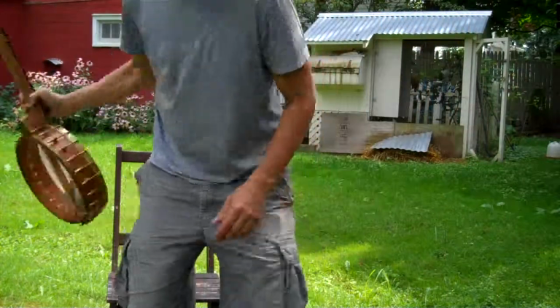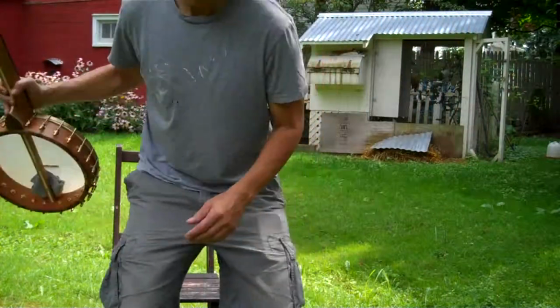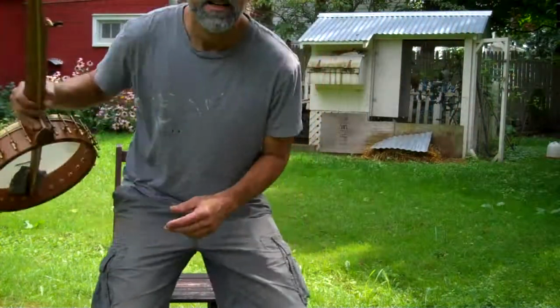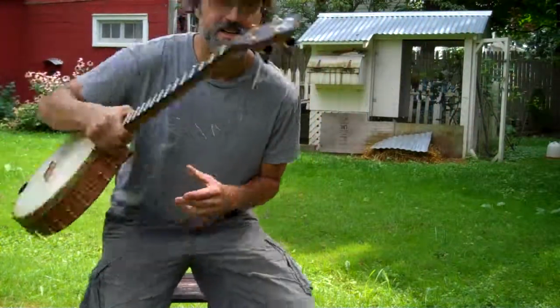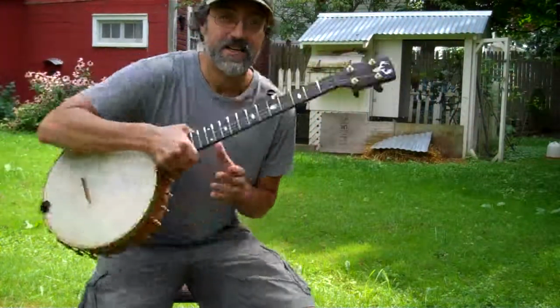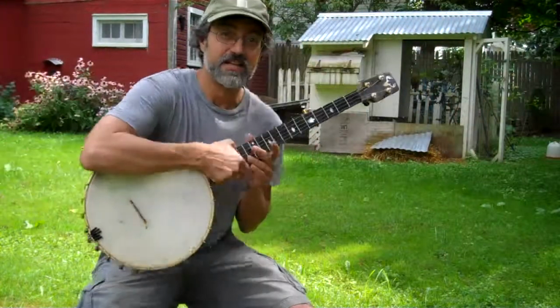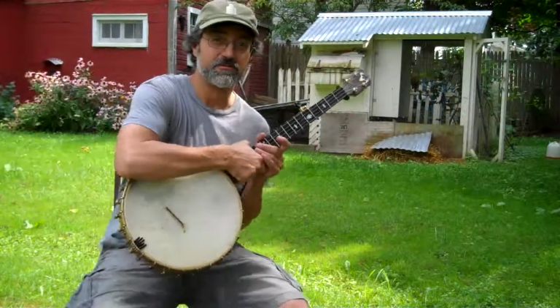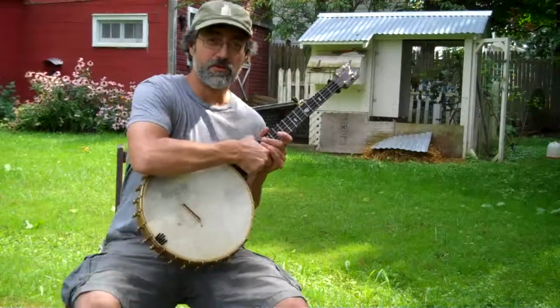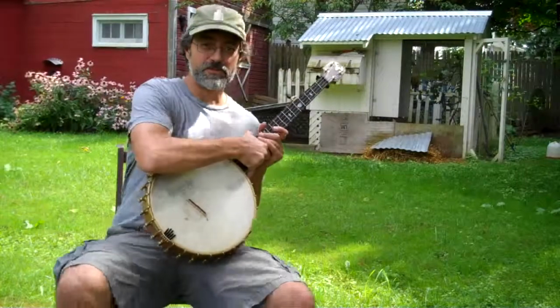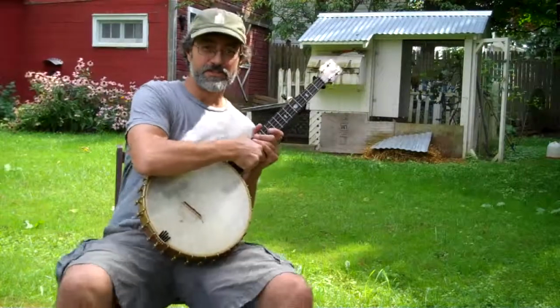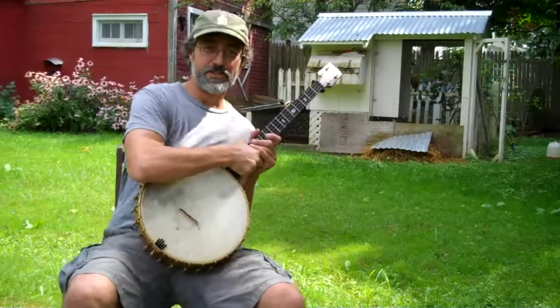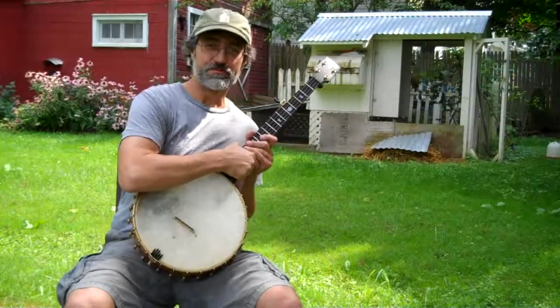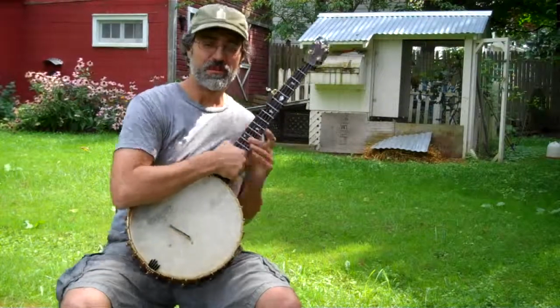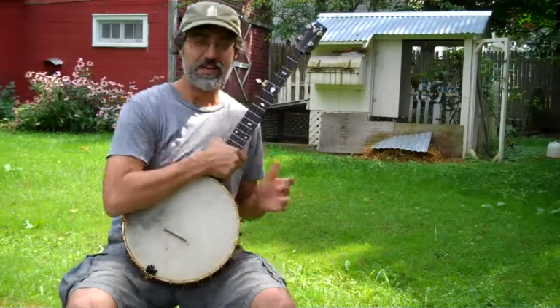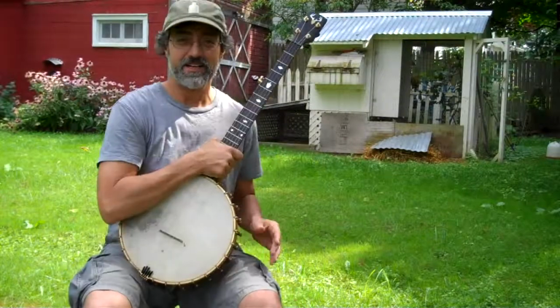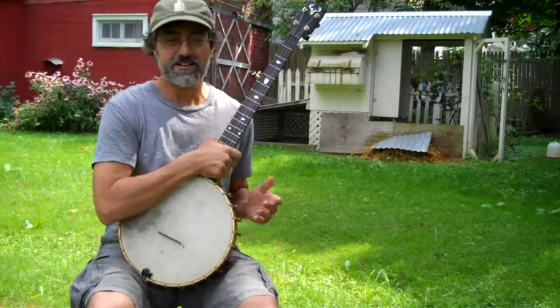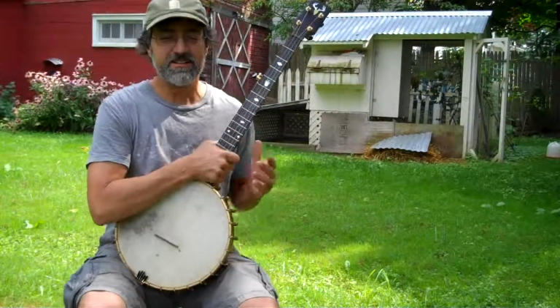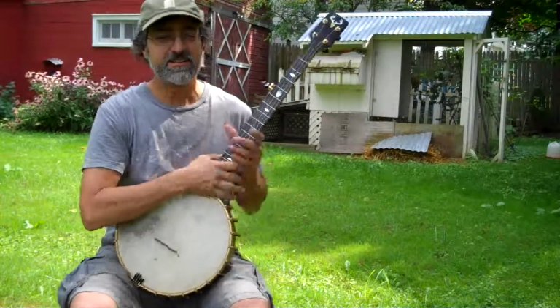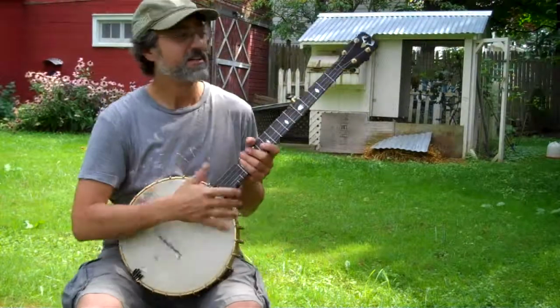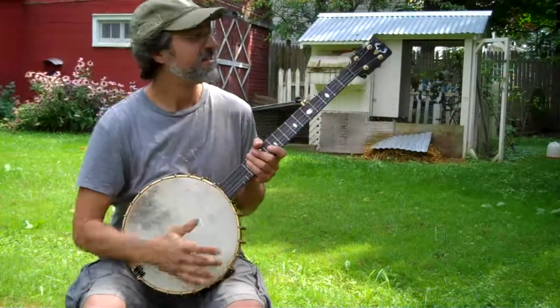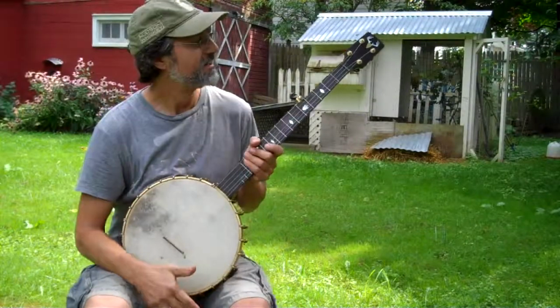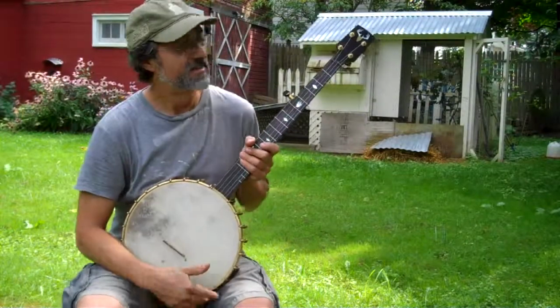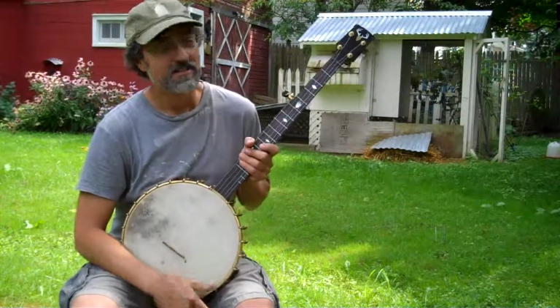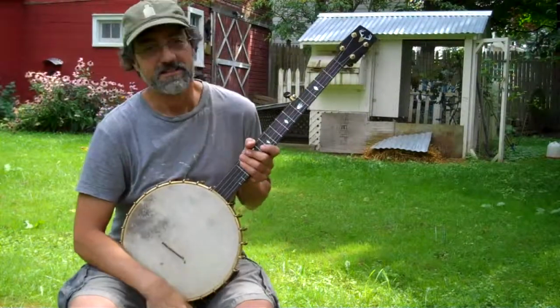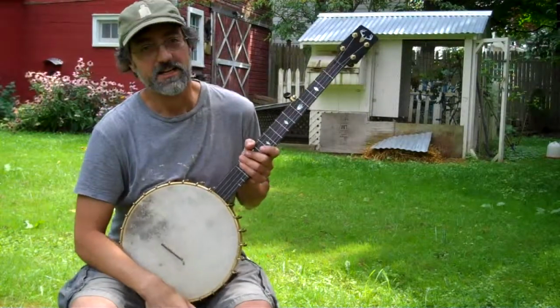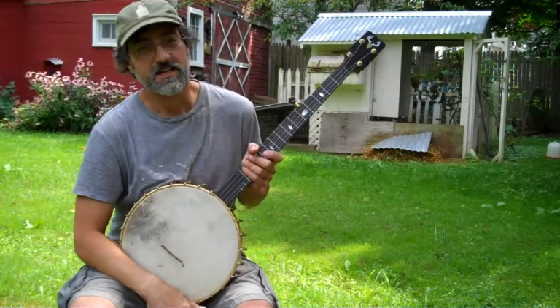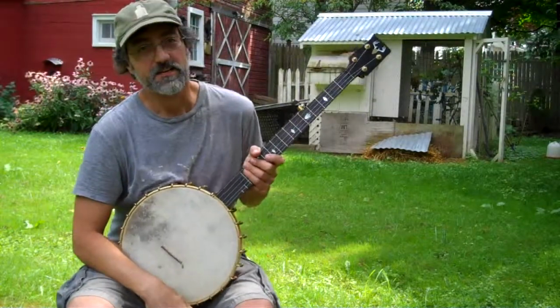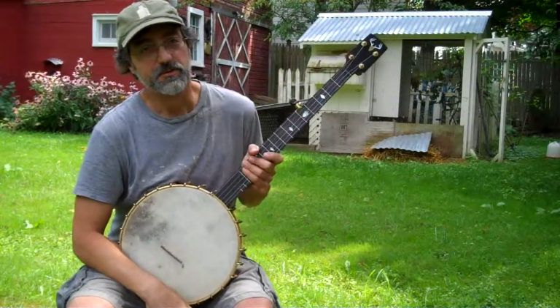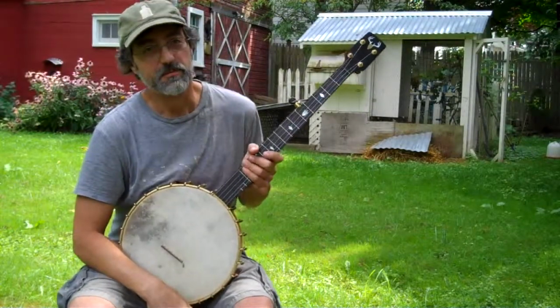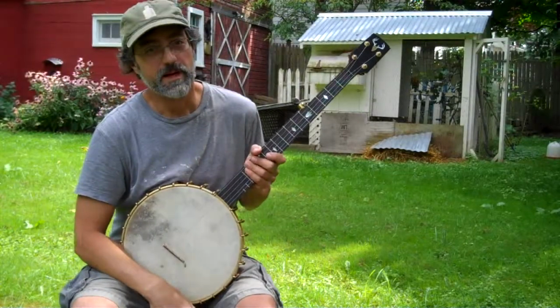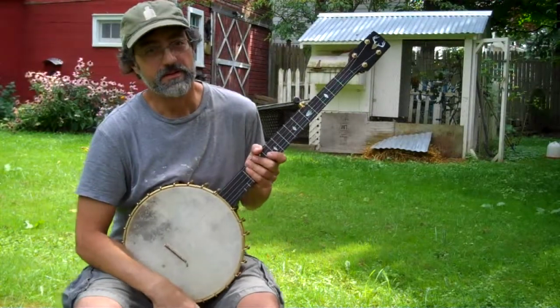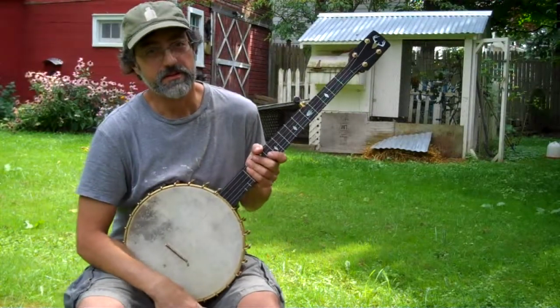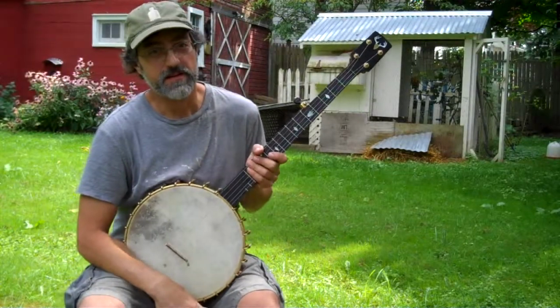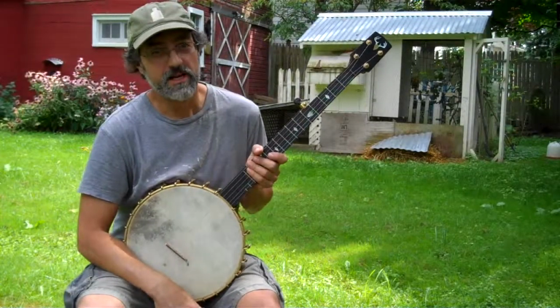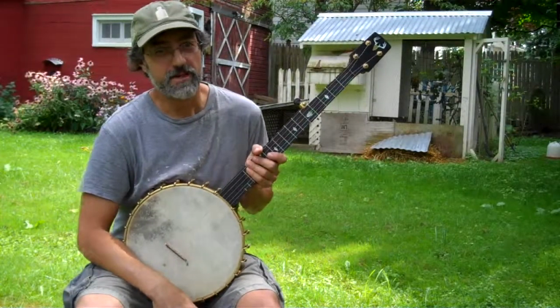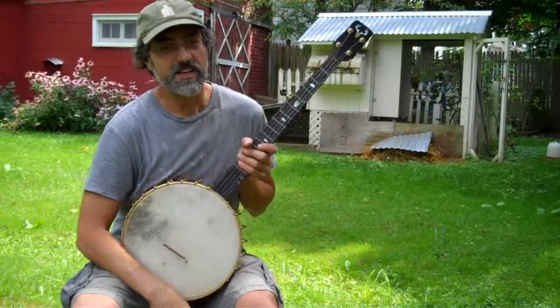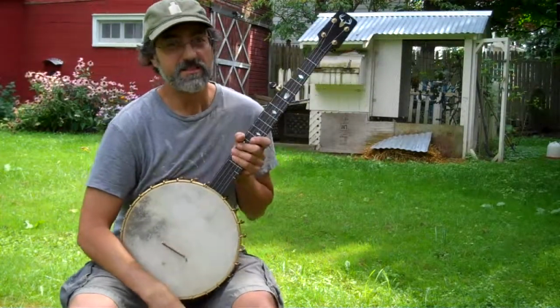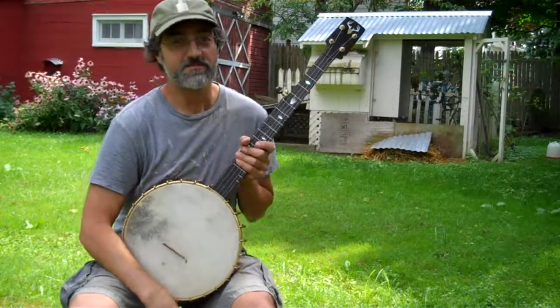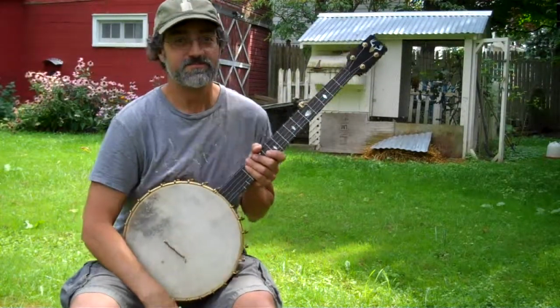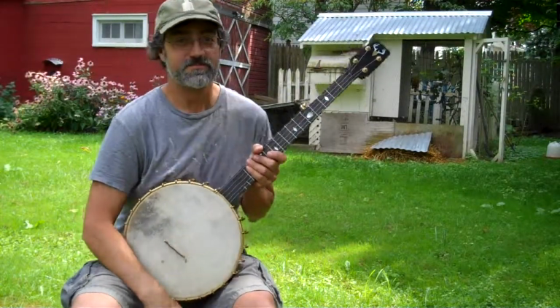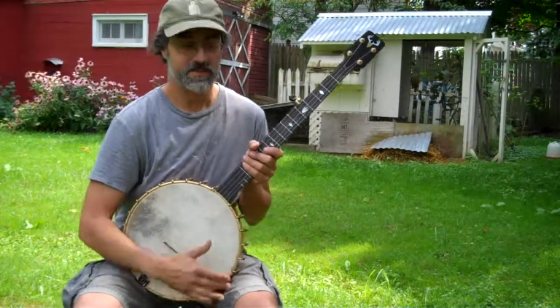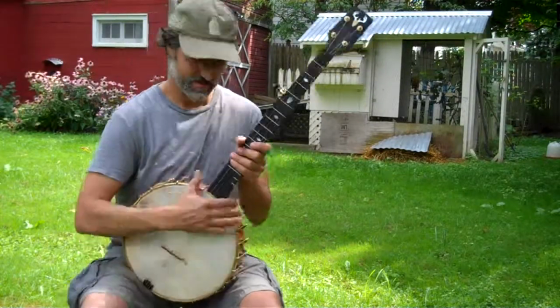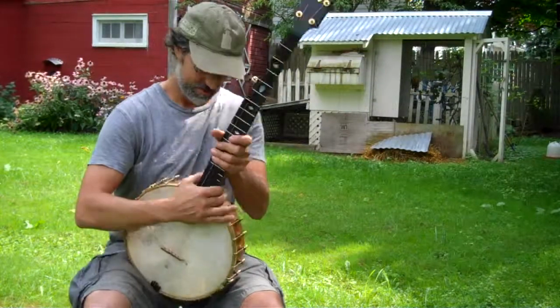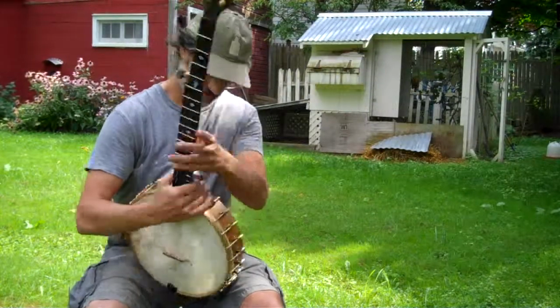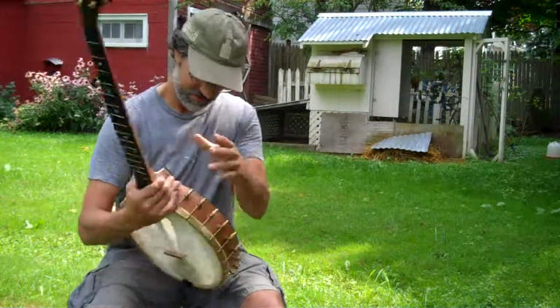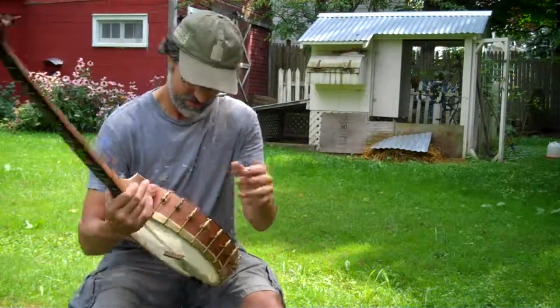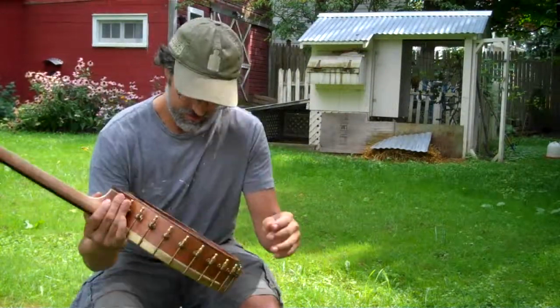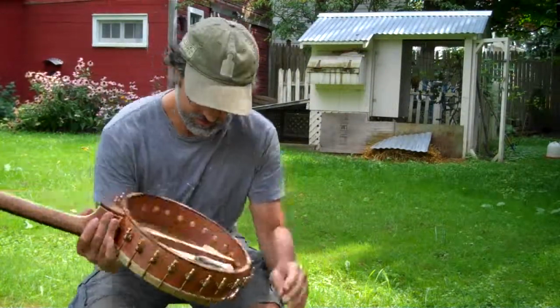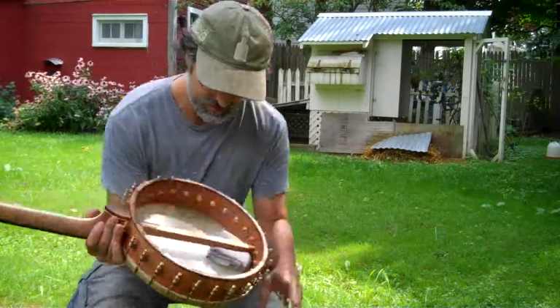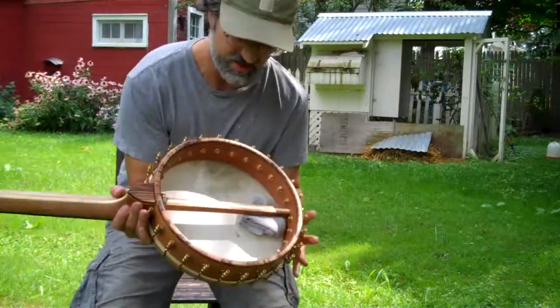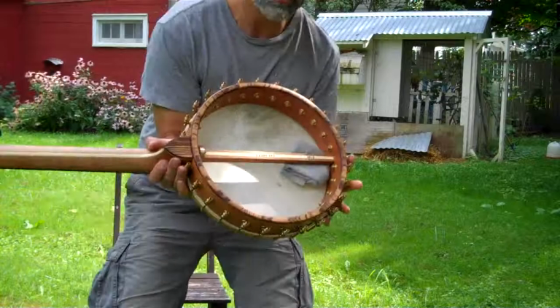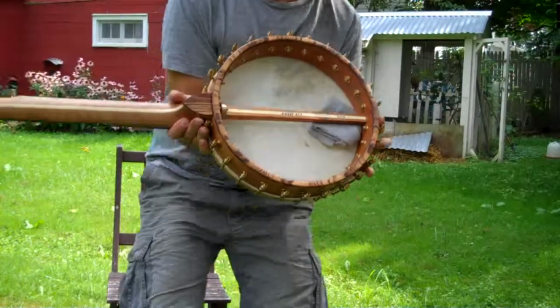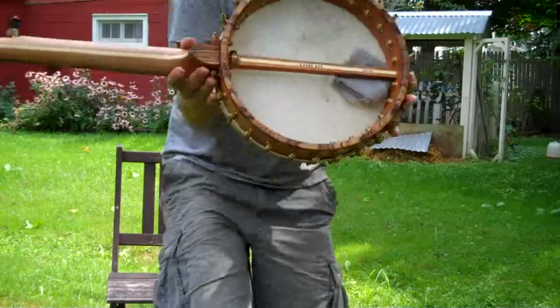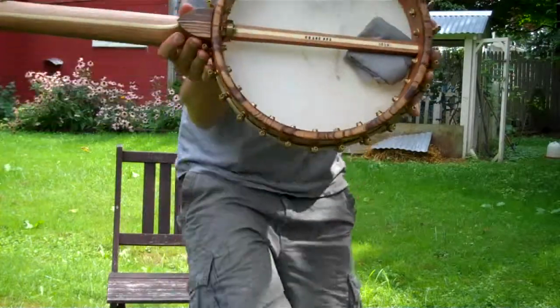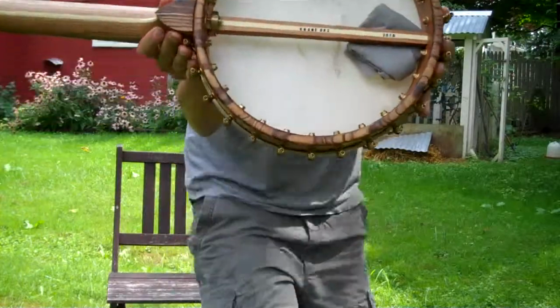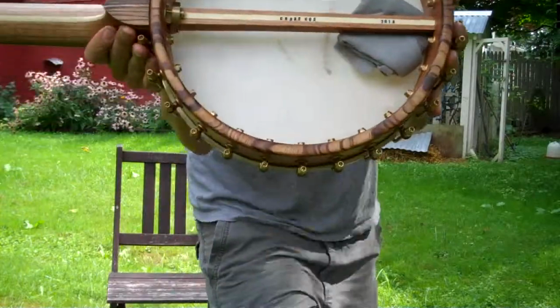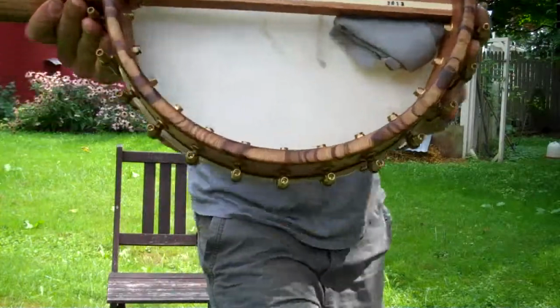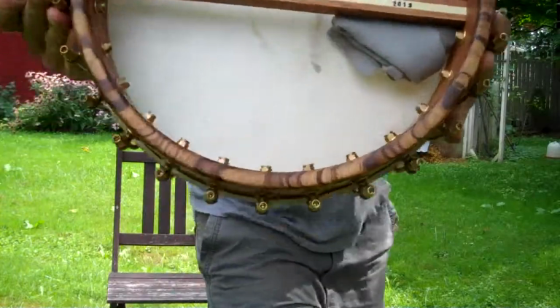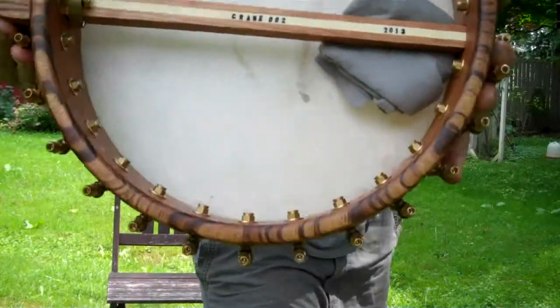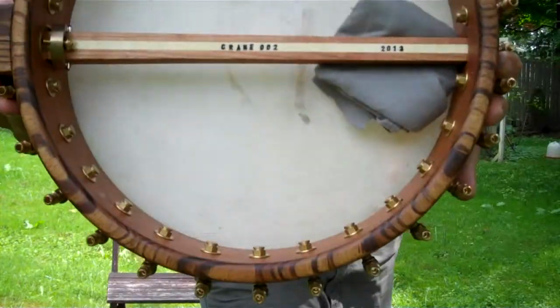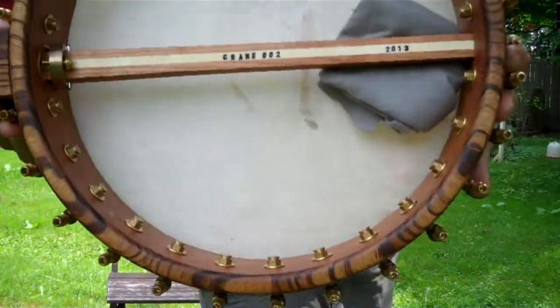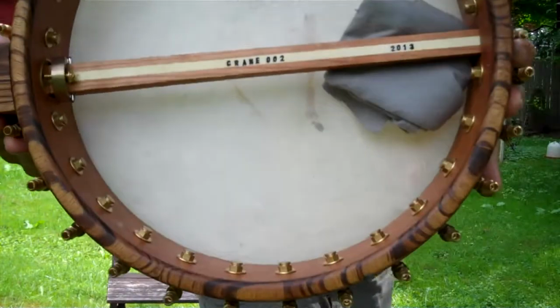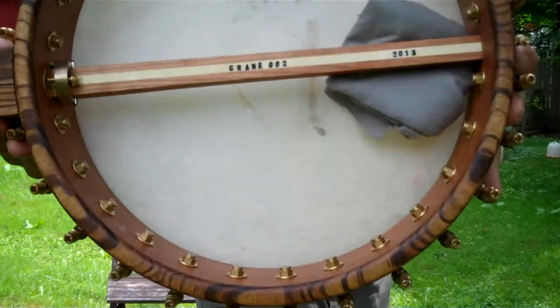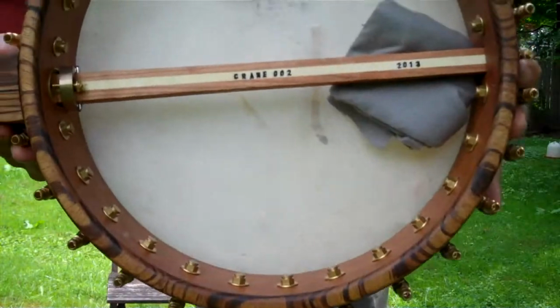Hey there folks, Jeff Crane here. This is a new banjo that I made. It's number 002.